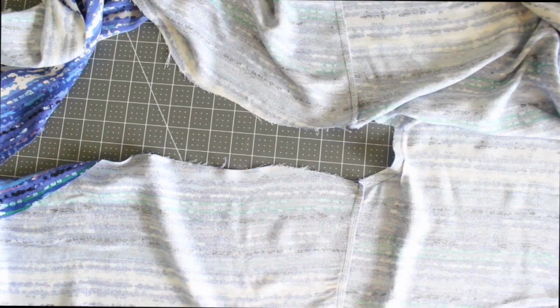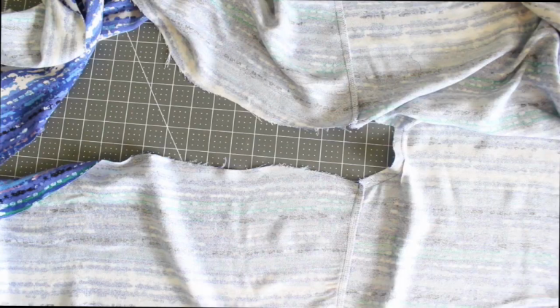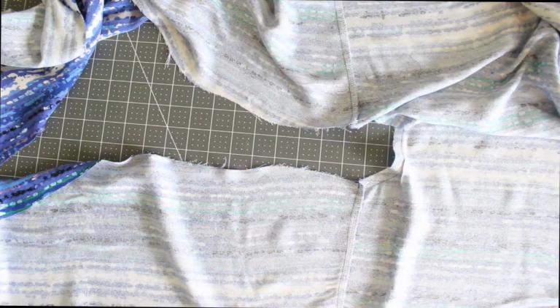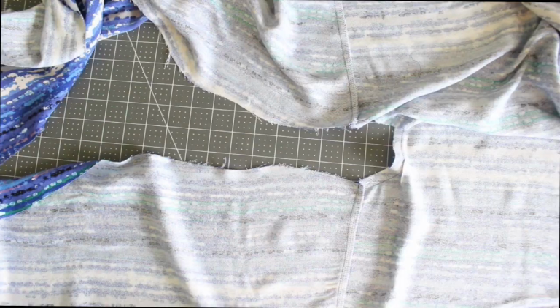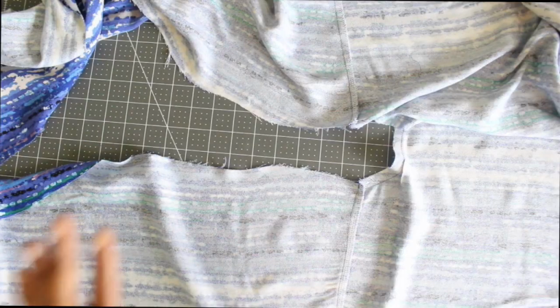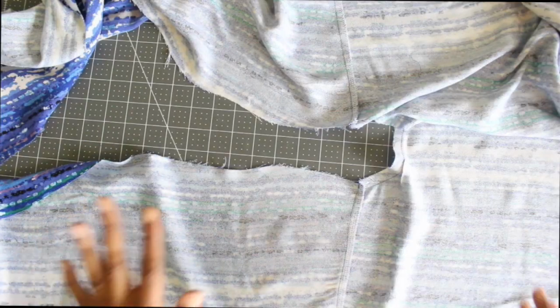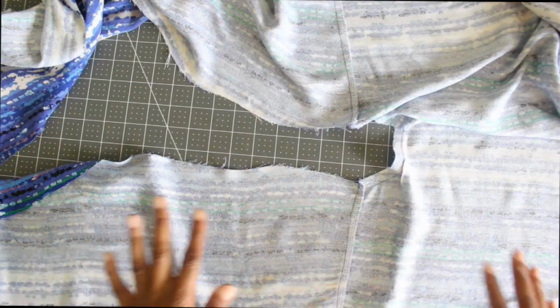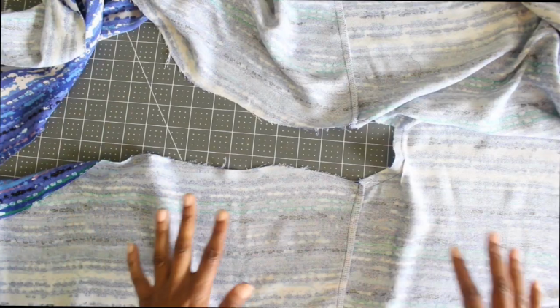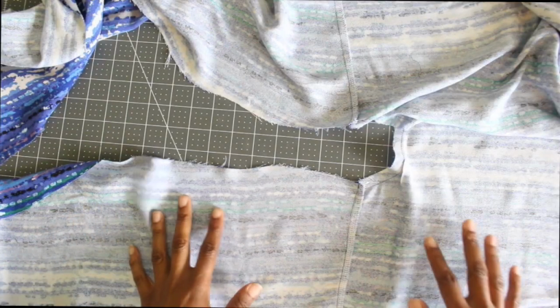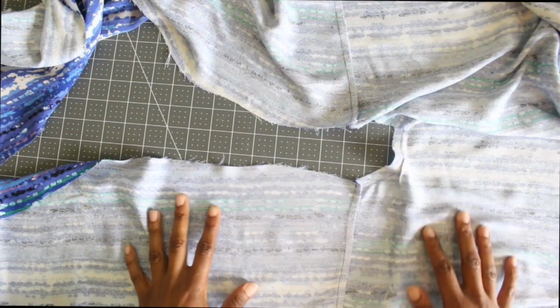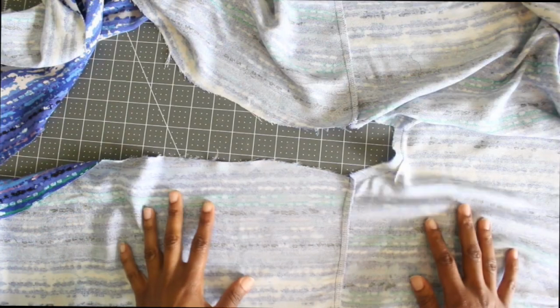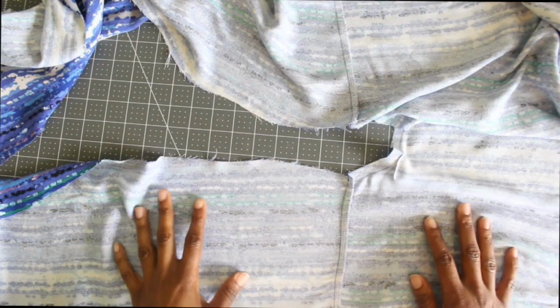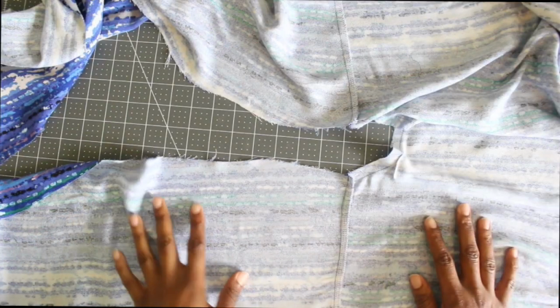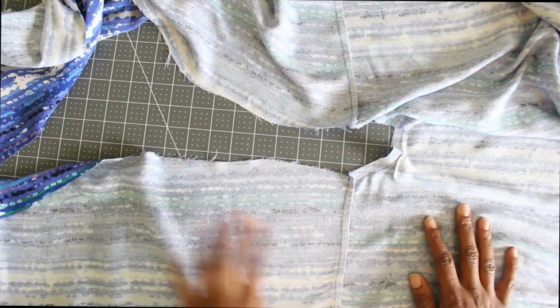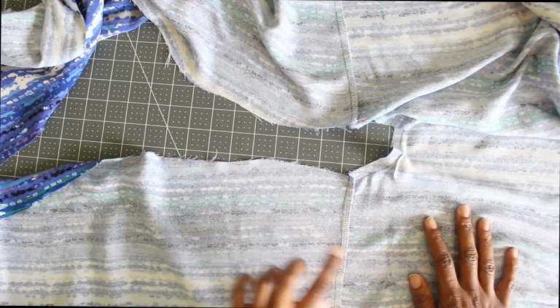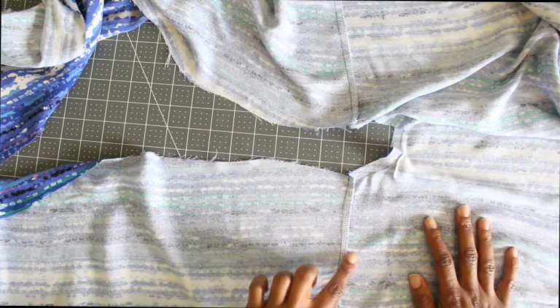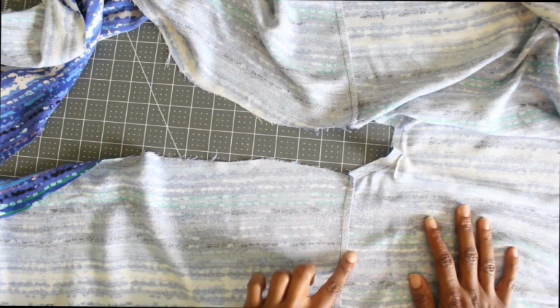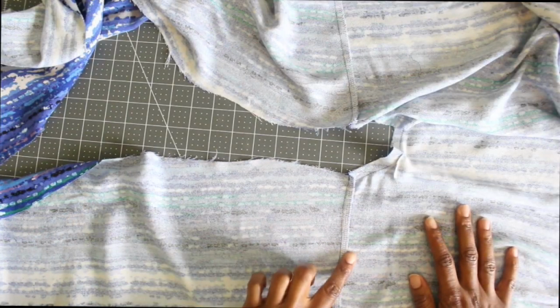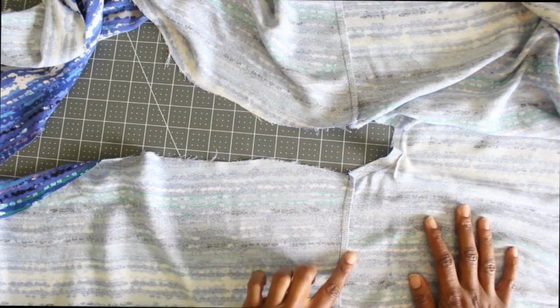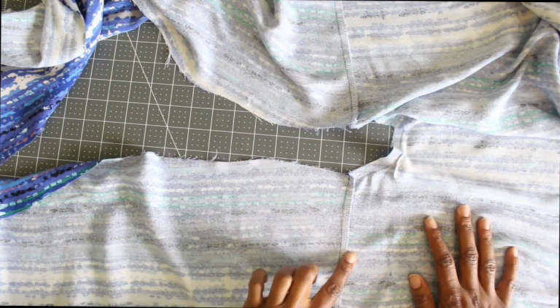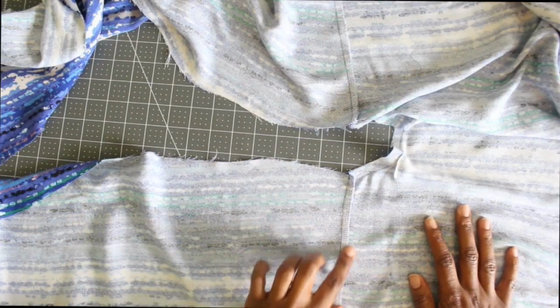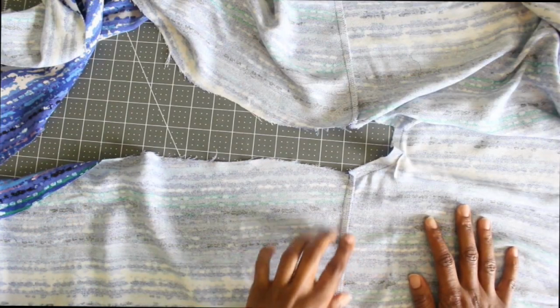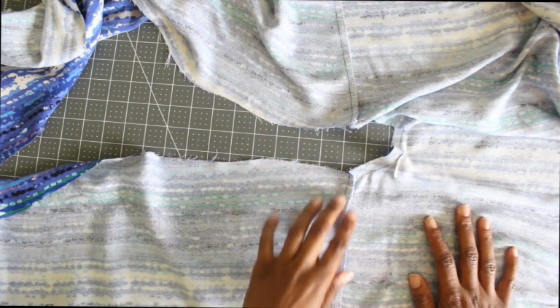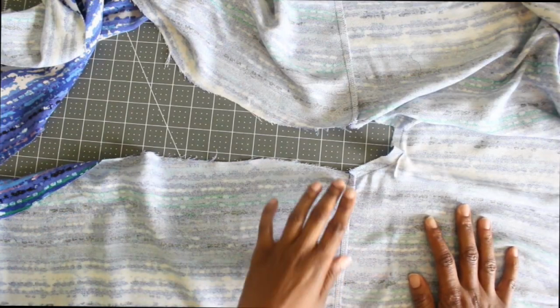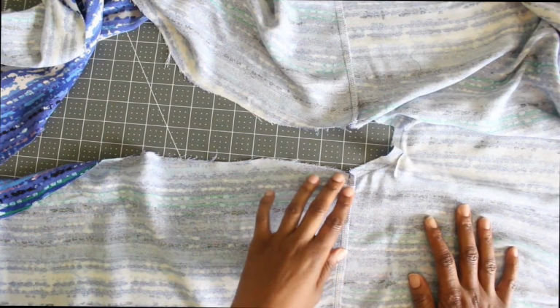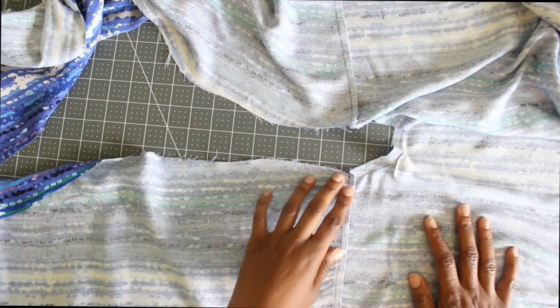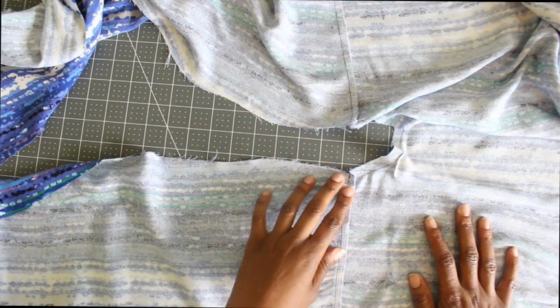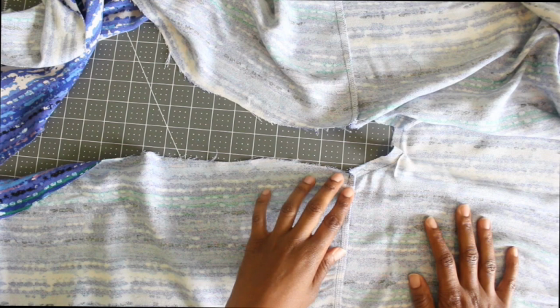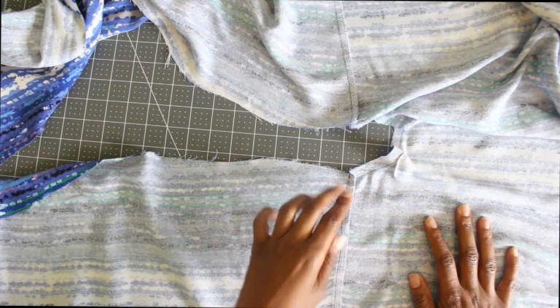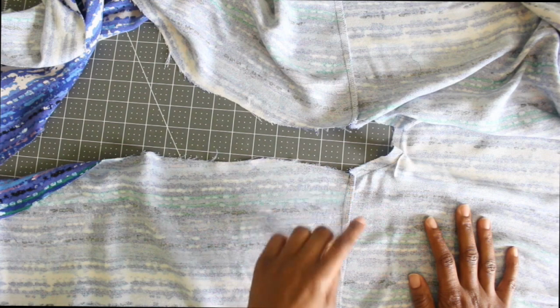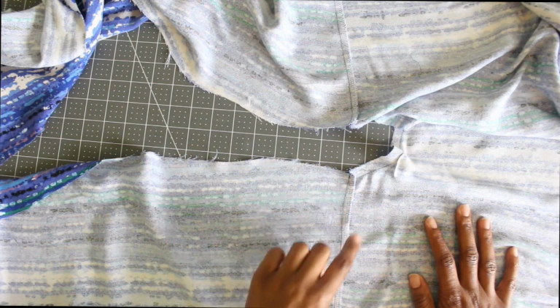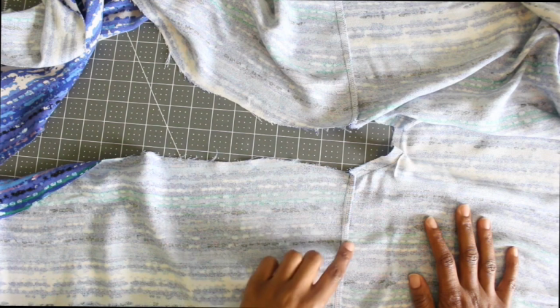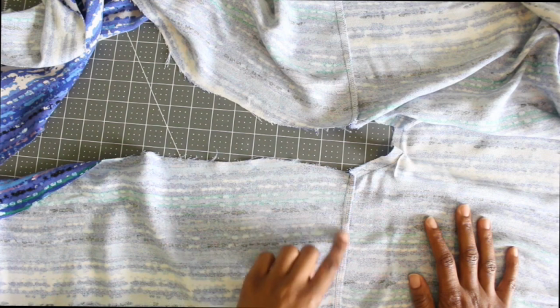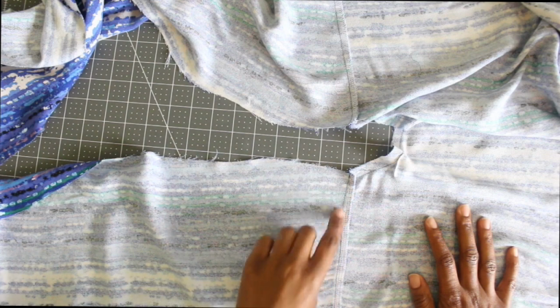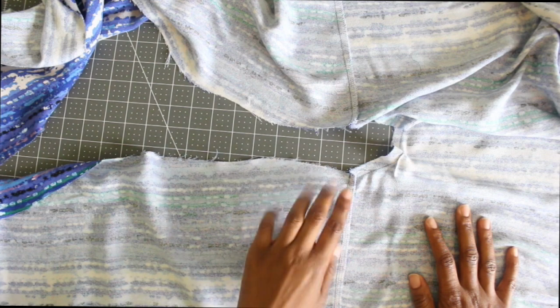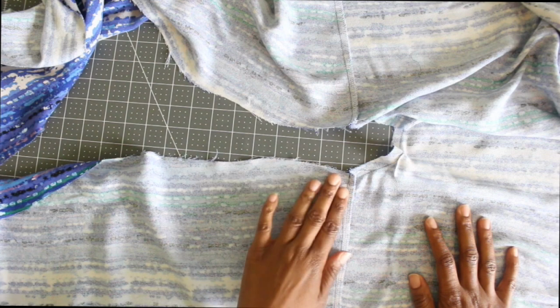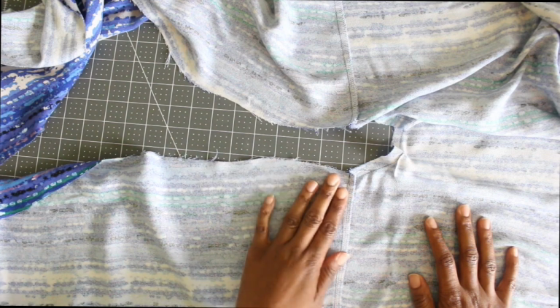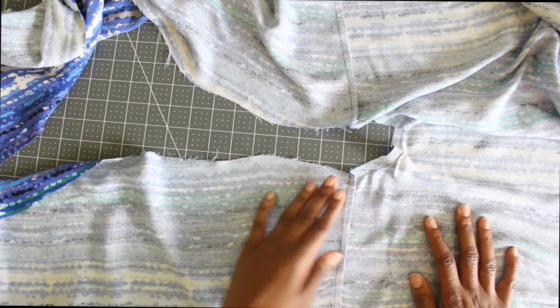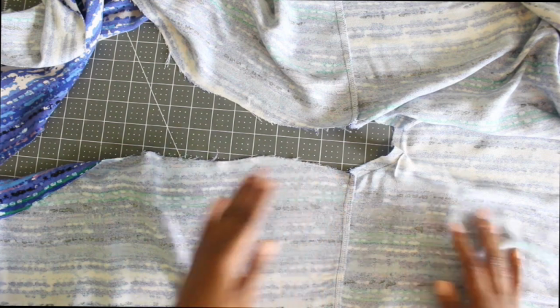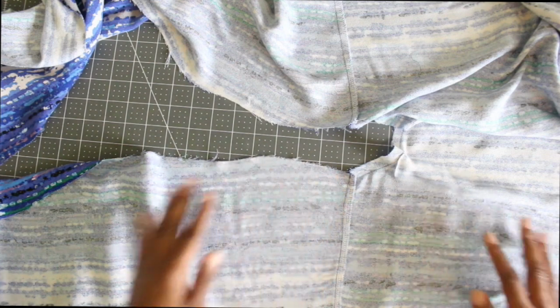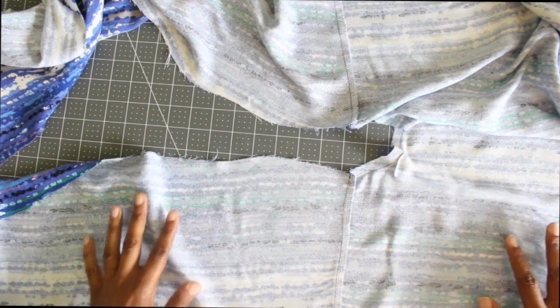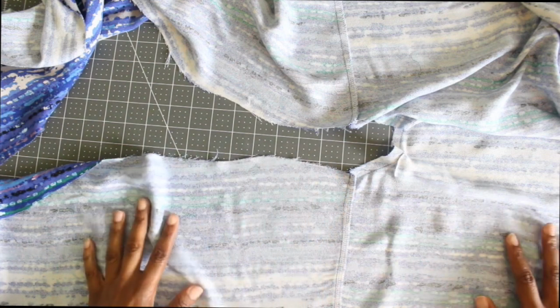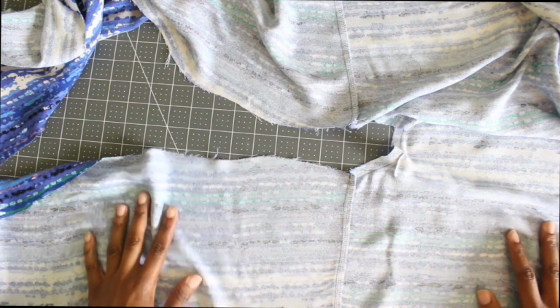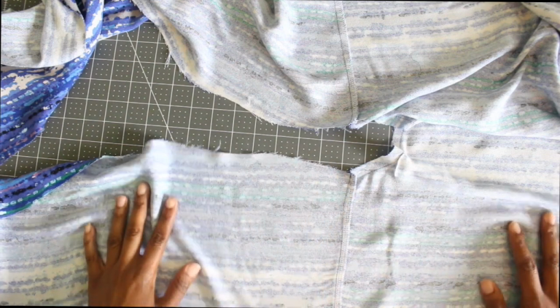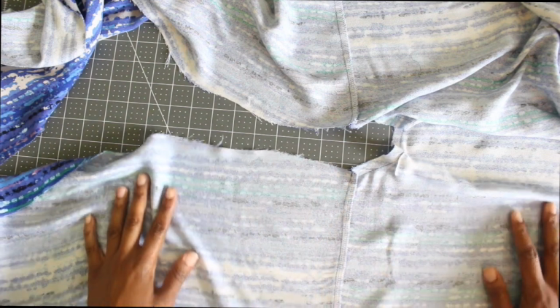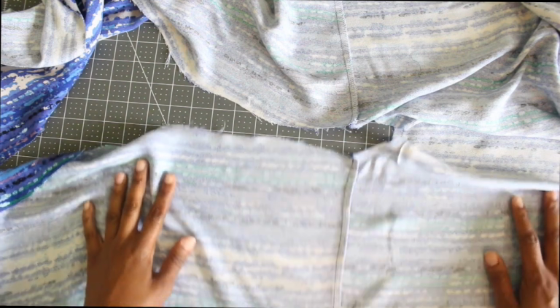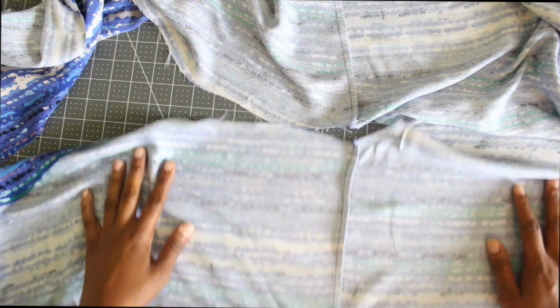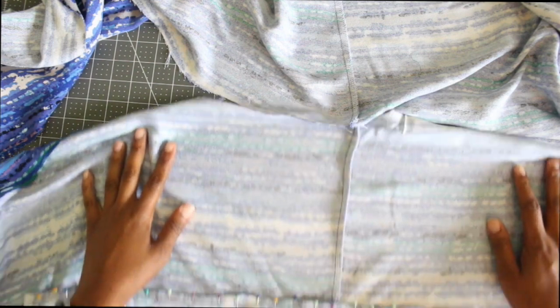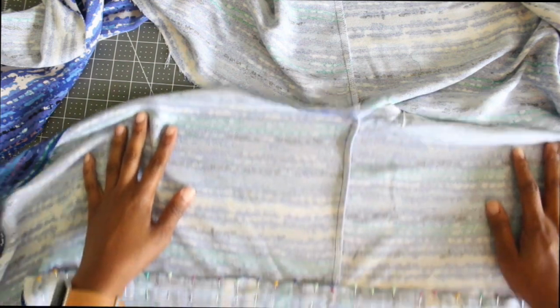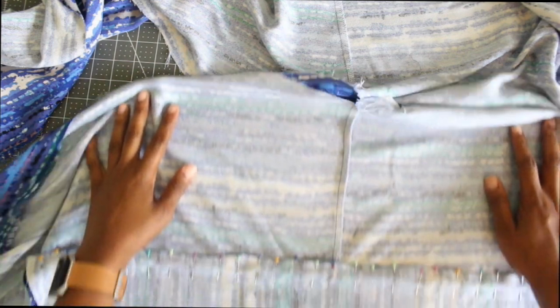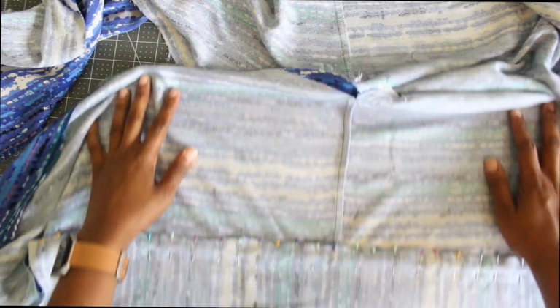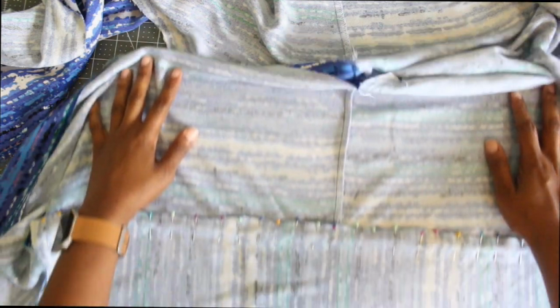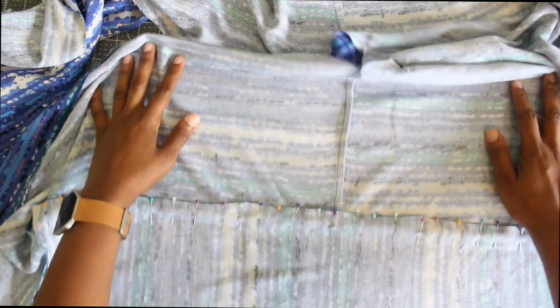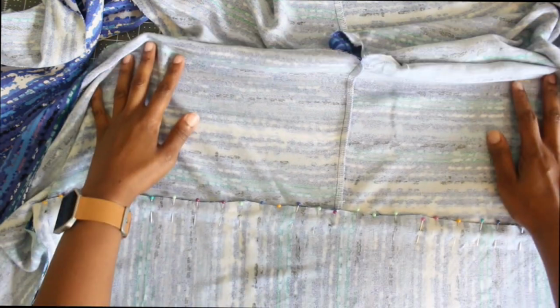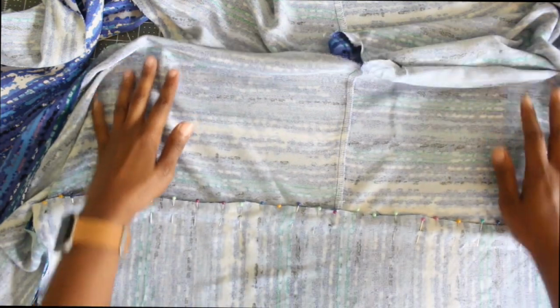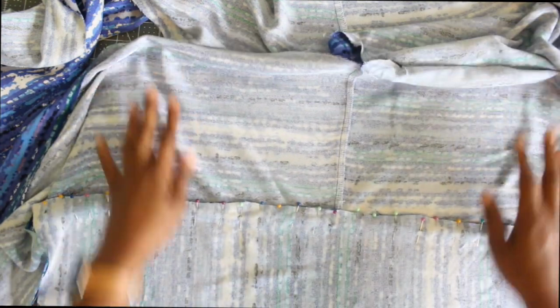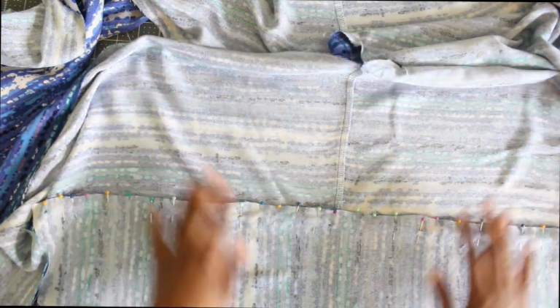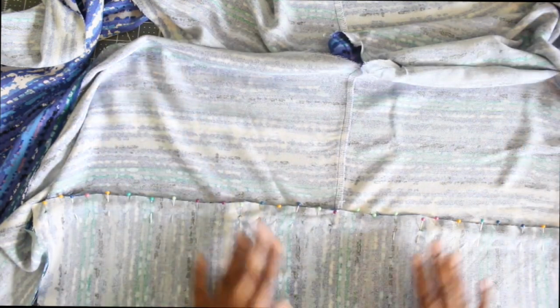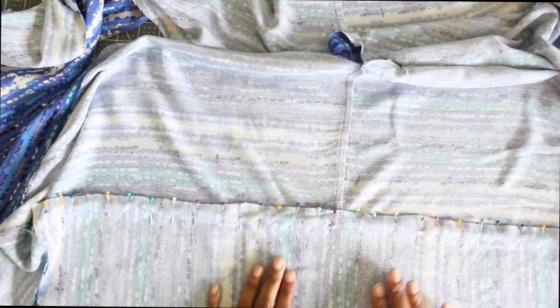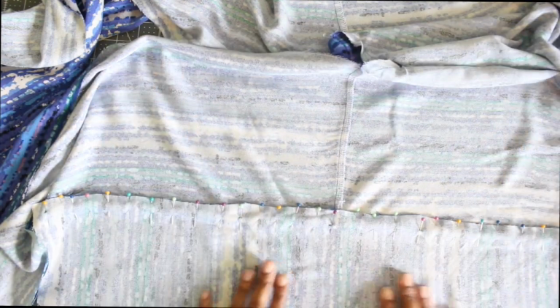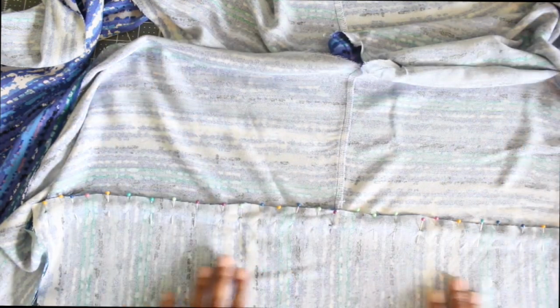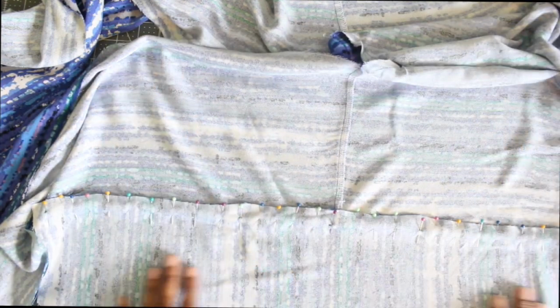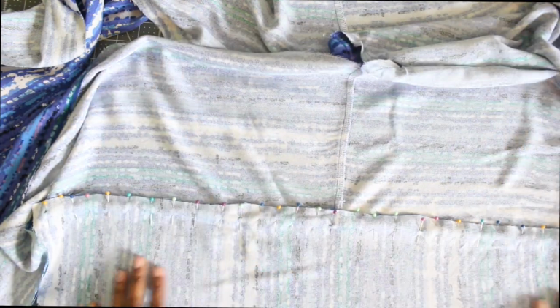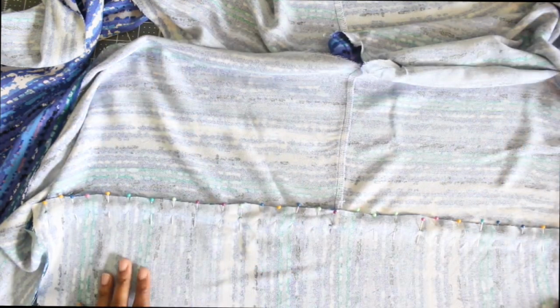After you have your back piece sewn, you want to go ahead and sew your fronts to your back, right sides facing. Be sure to finish off your seams as you go.